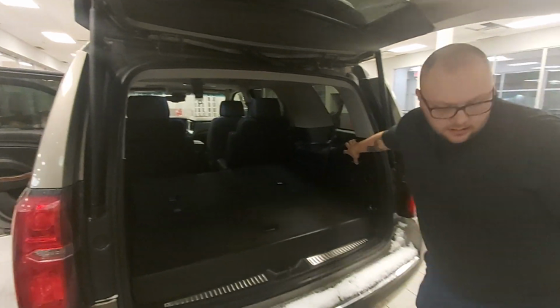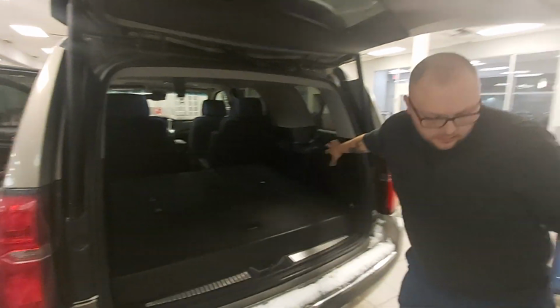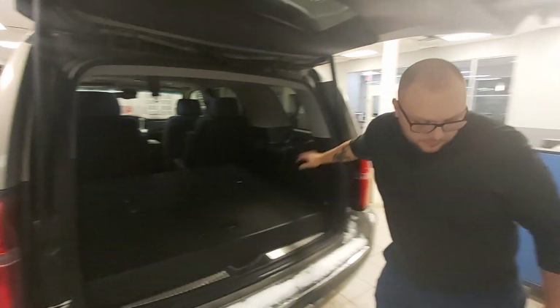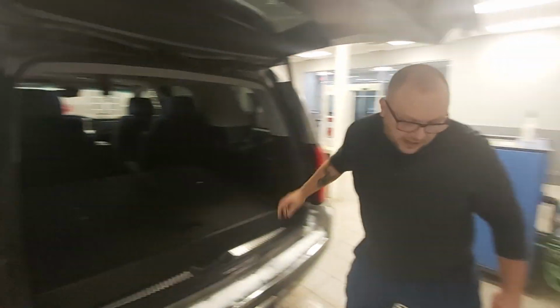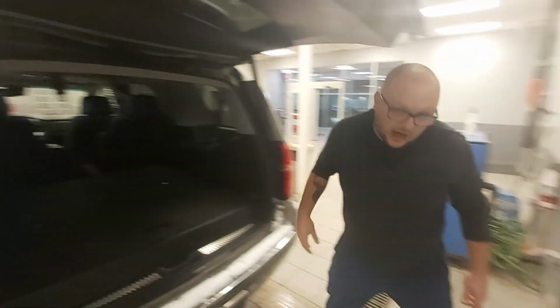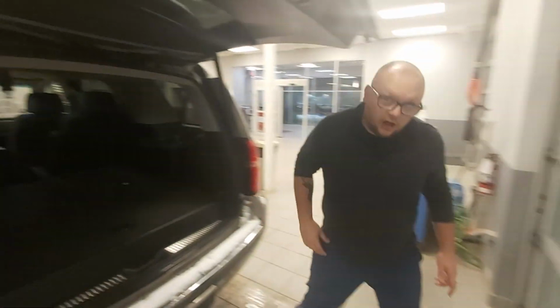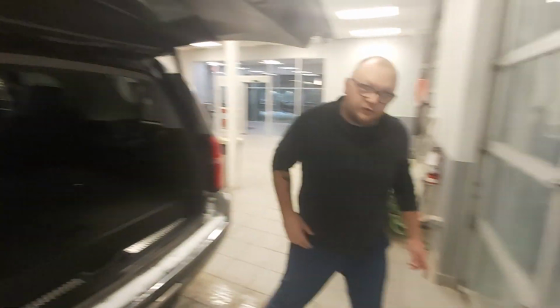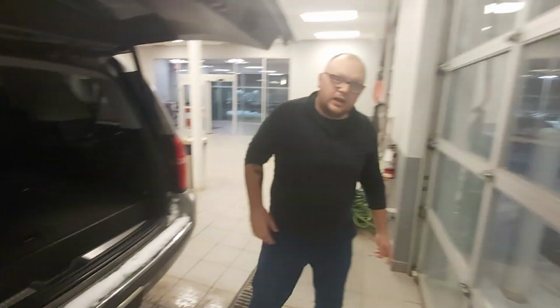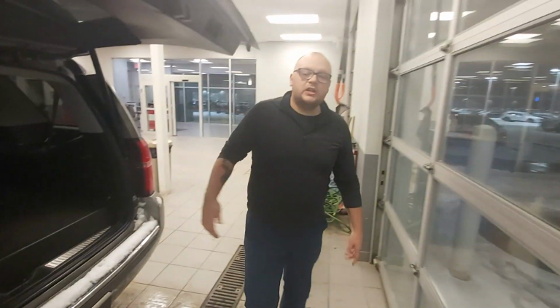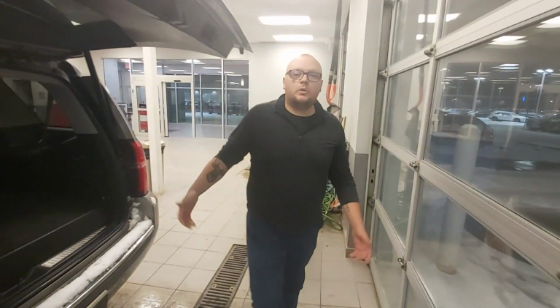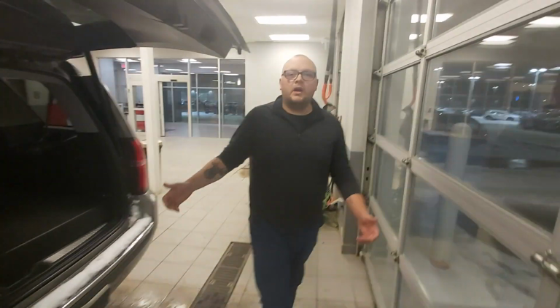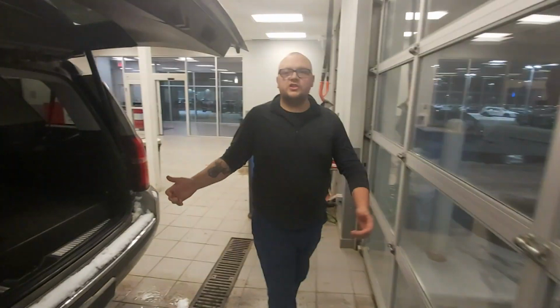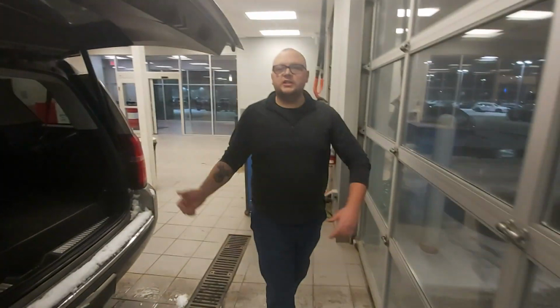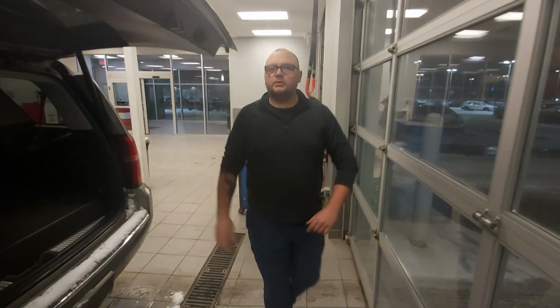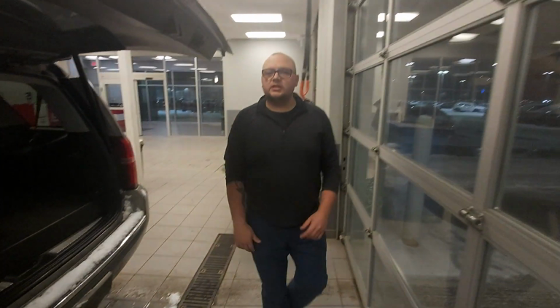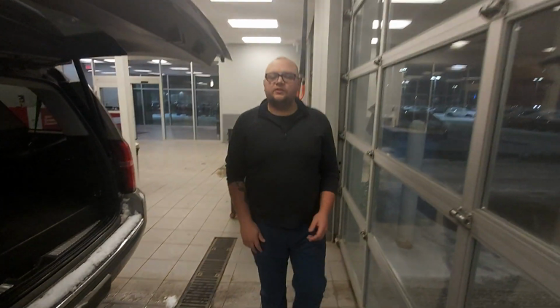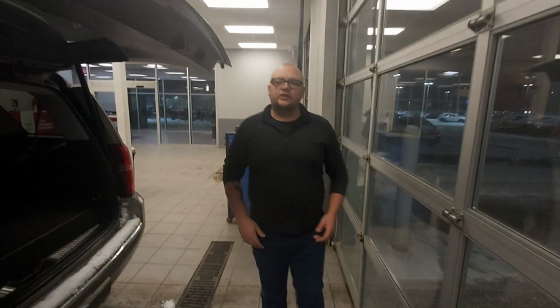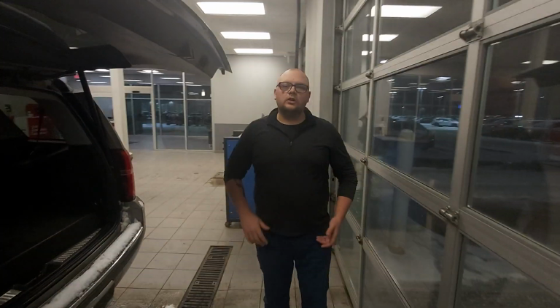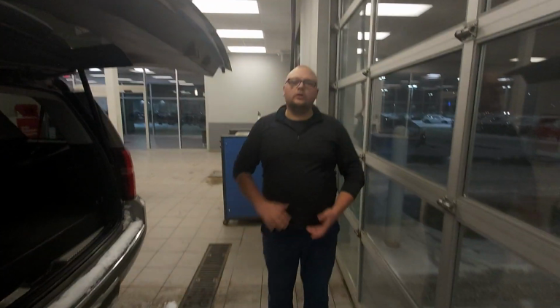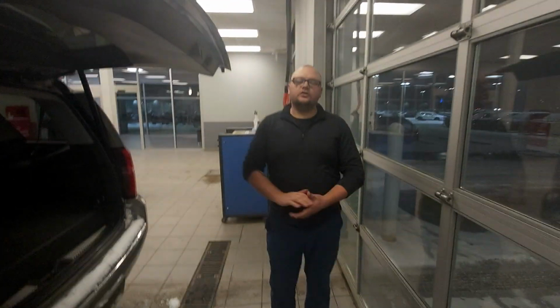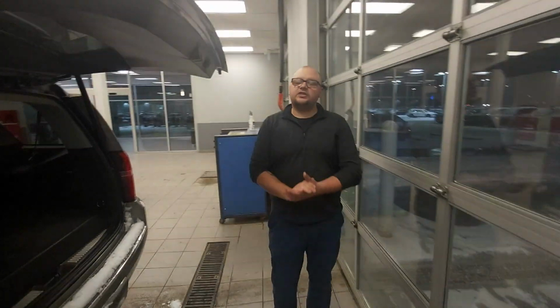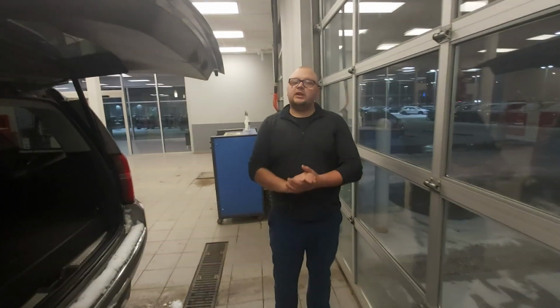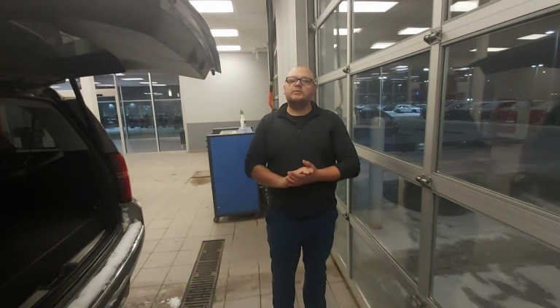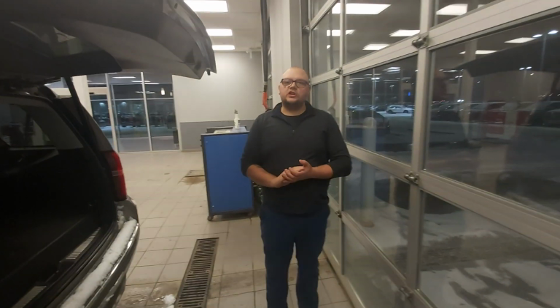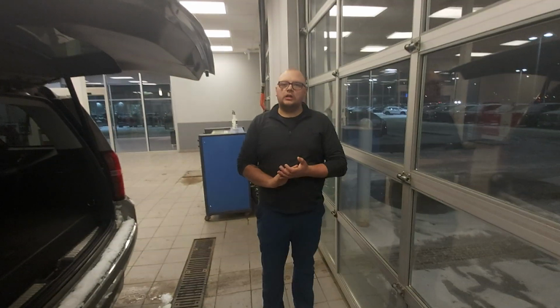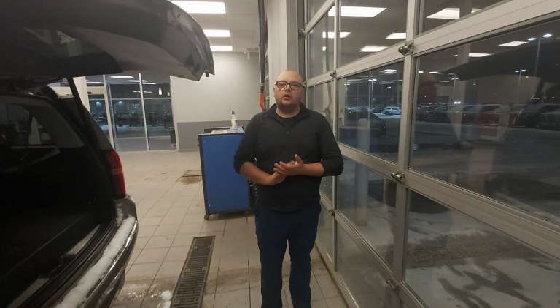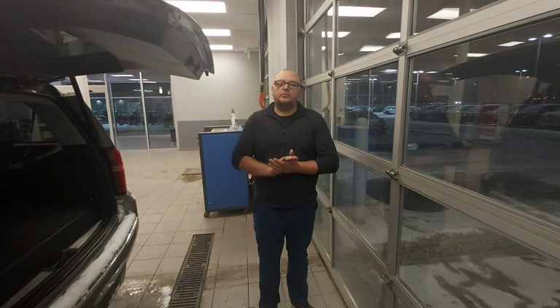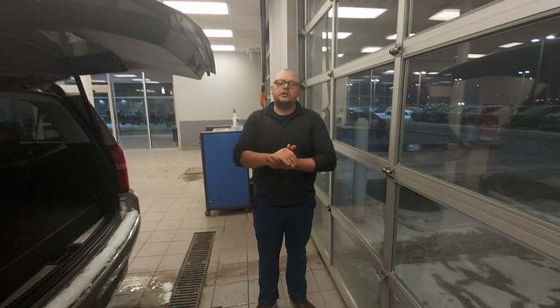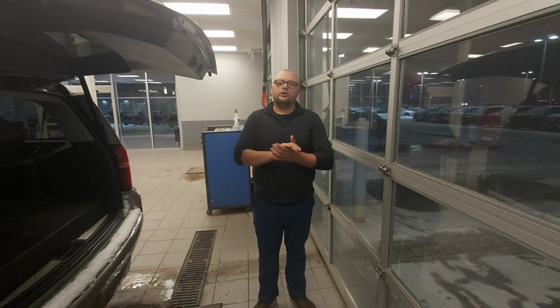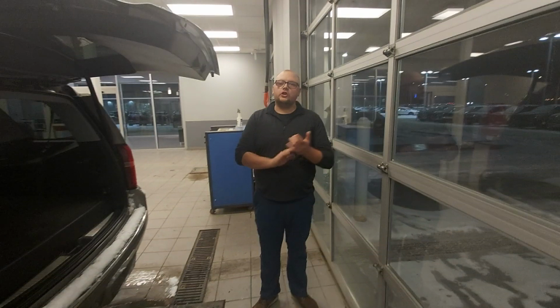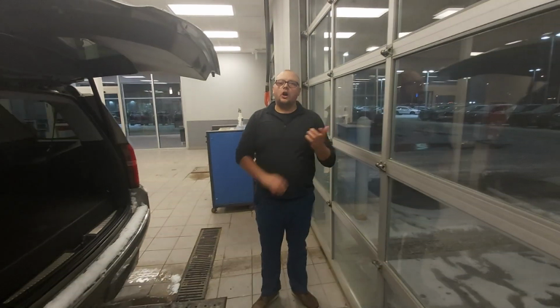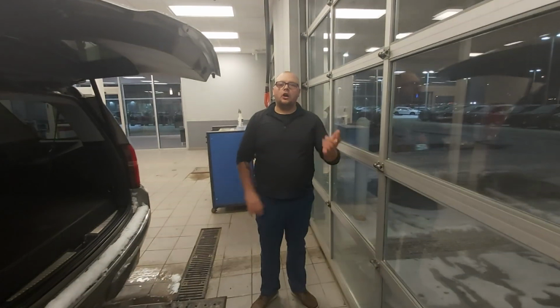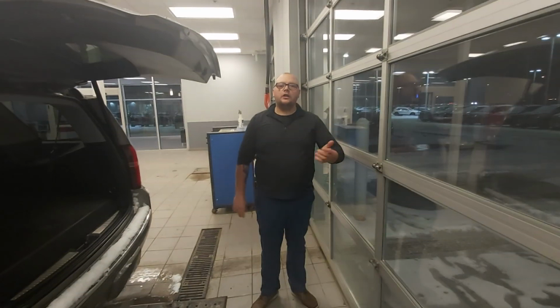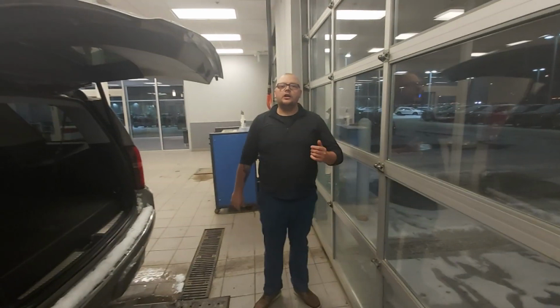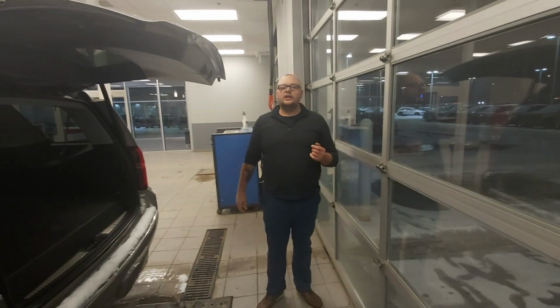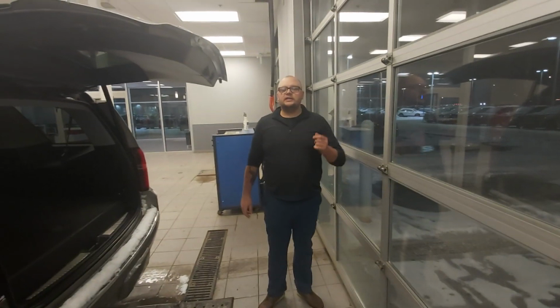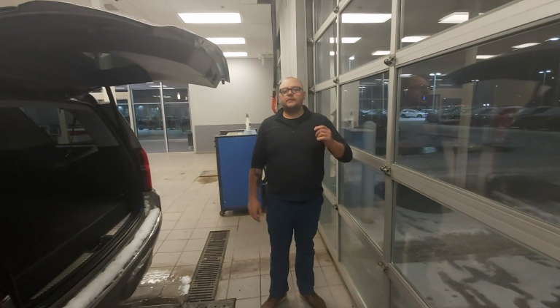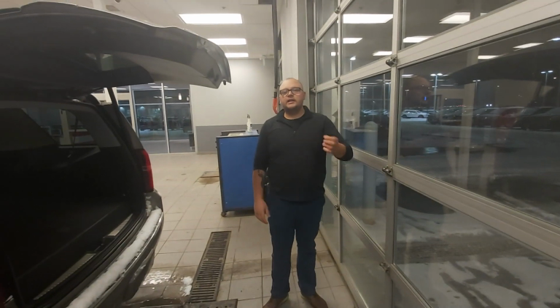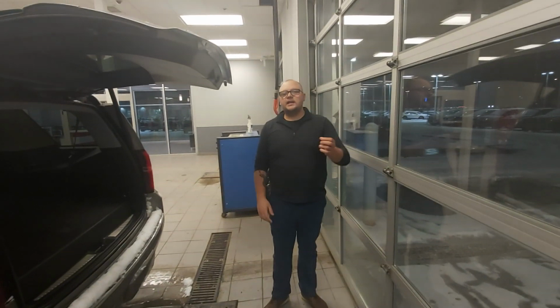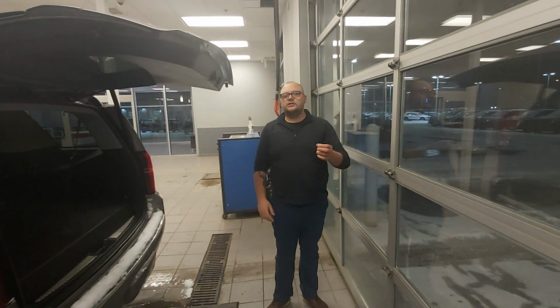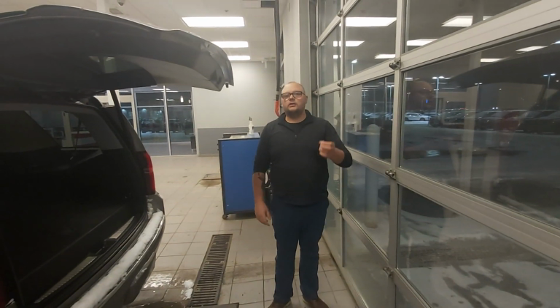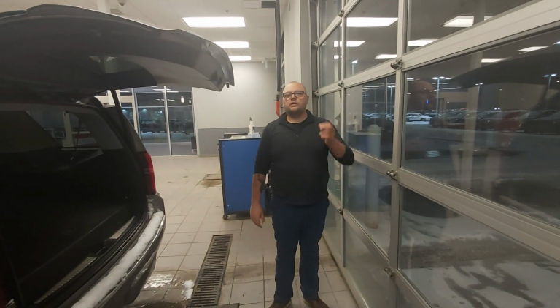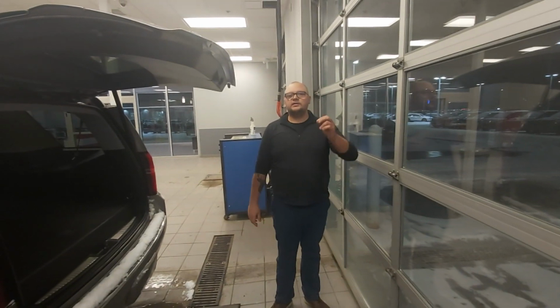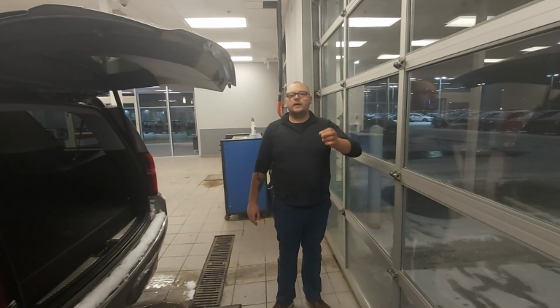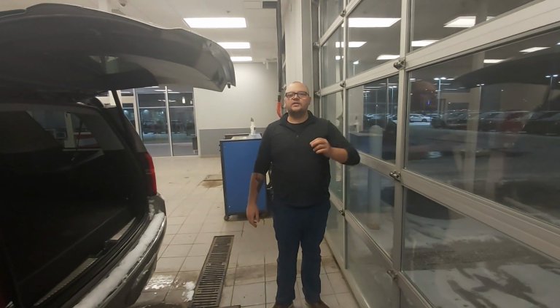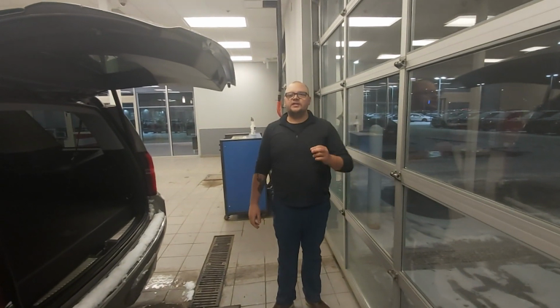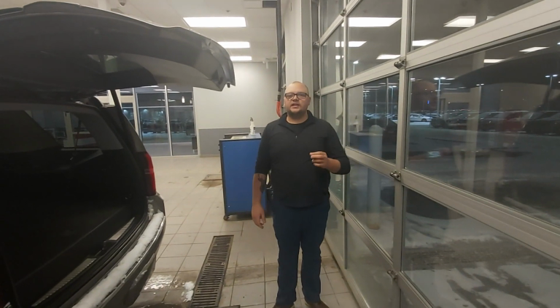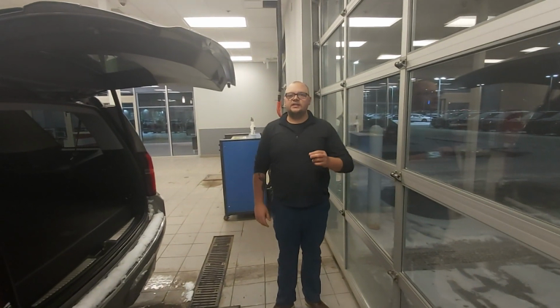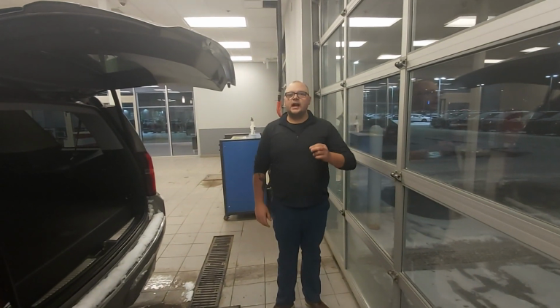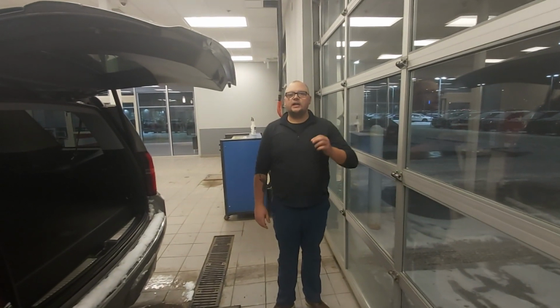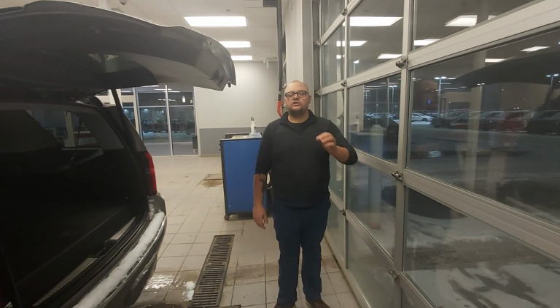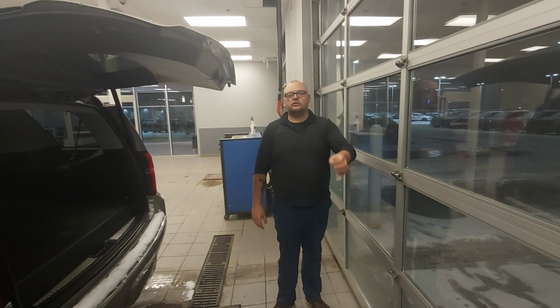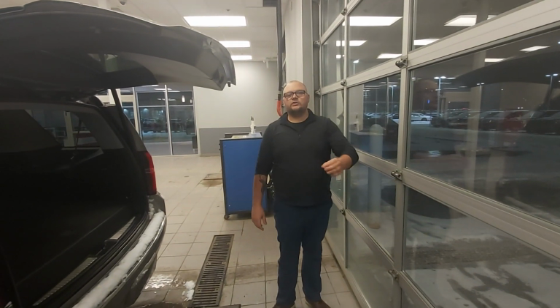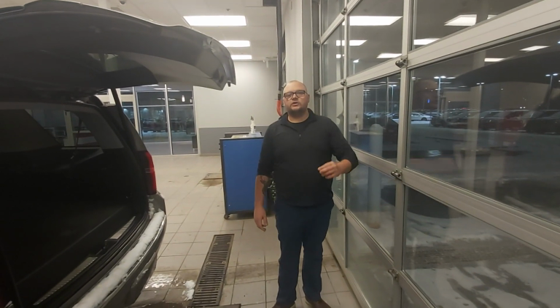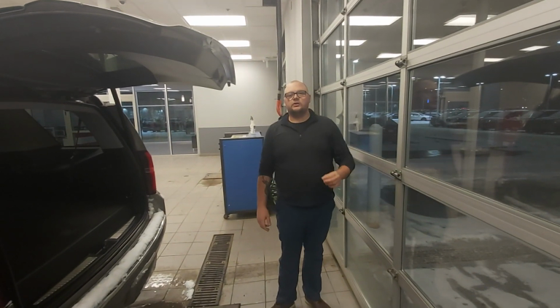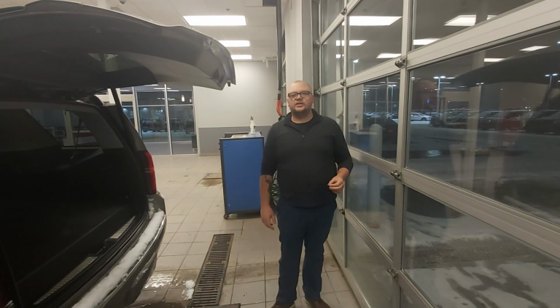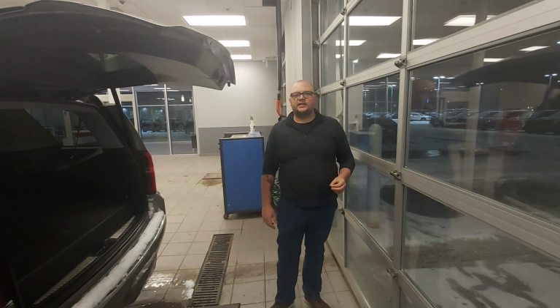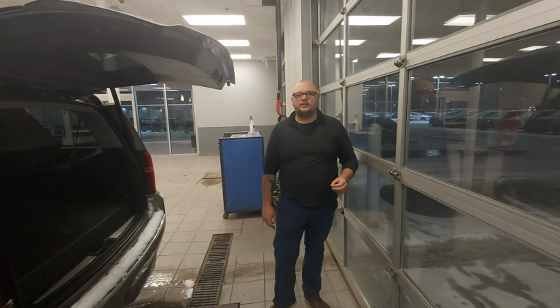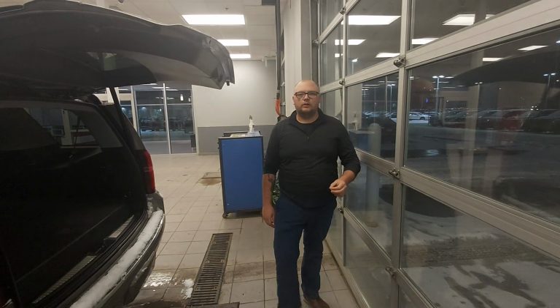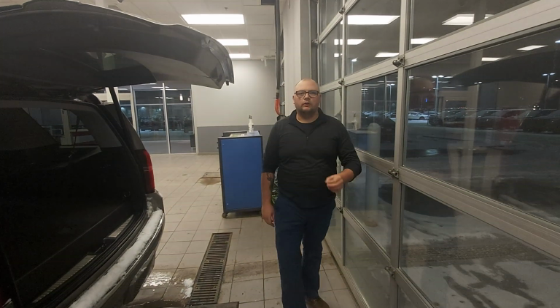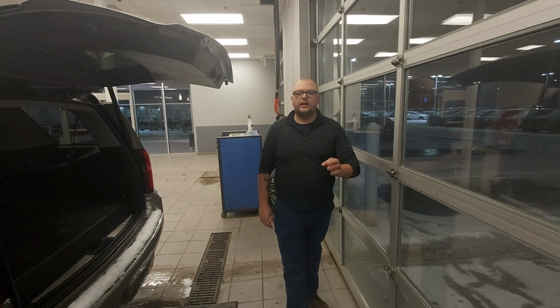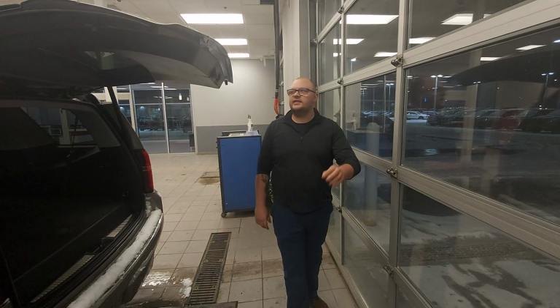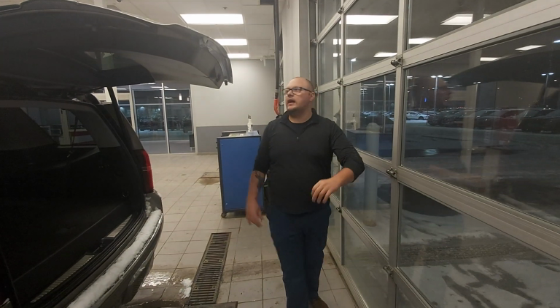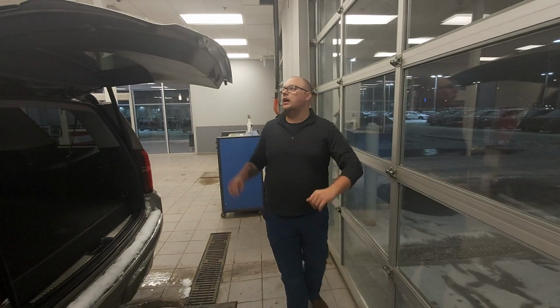If you have any questions about this vehicle, just give me a shout — me or John at 780-769-0060. Thanks!